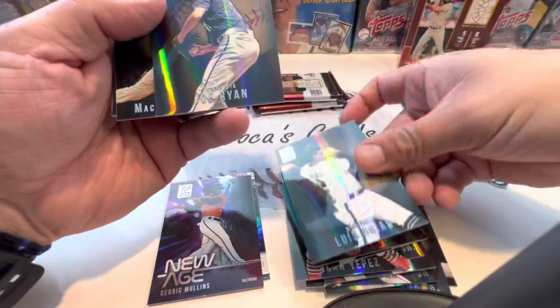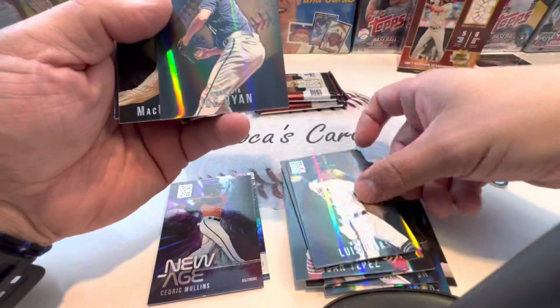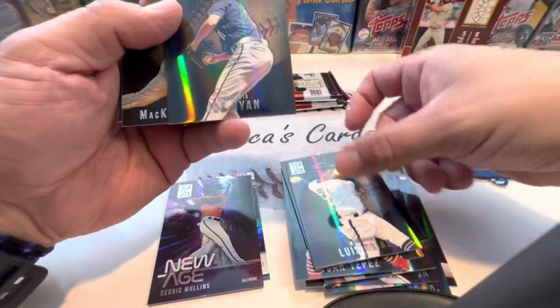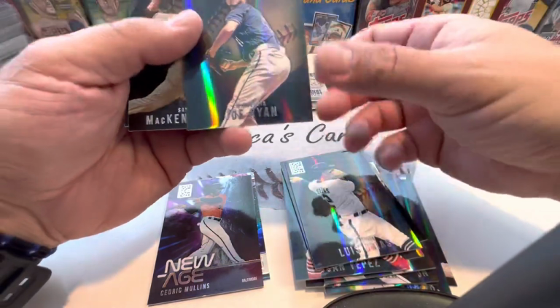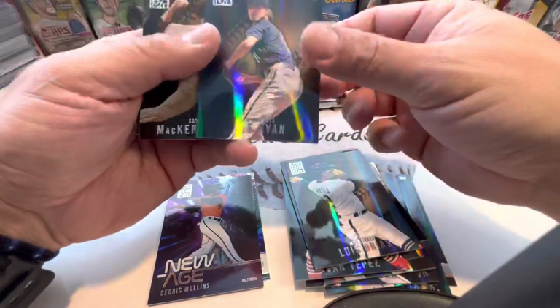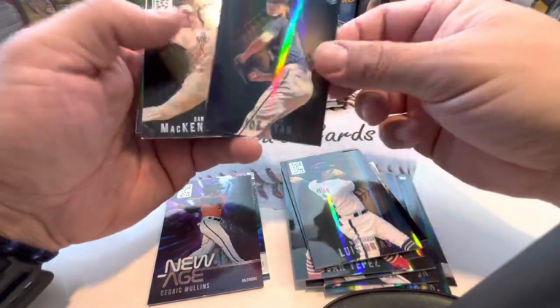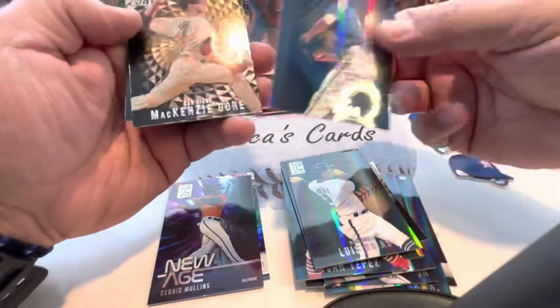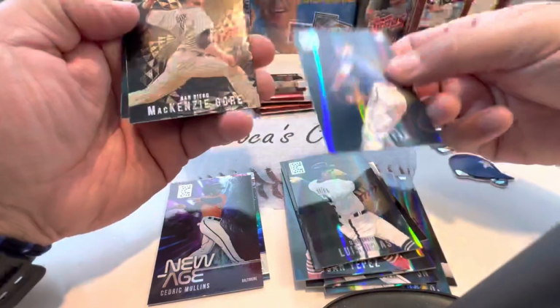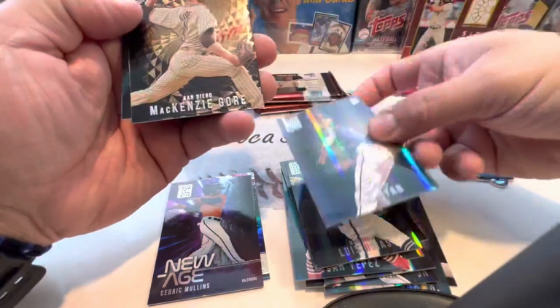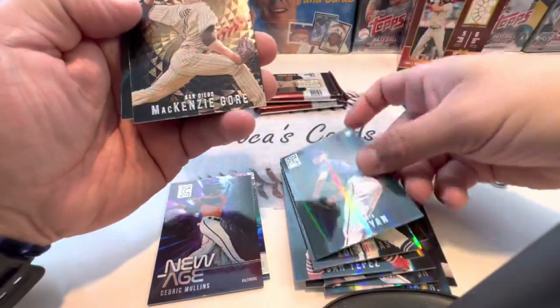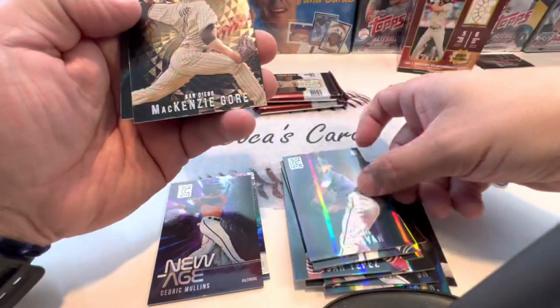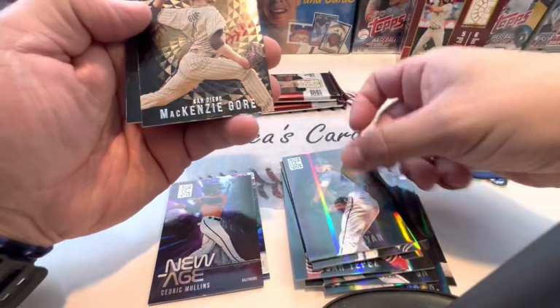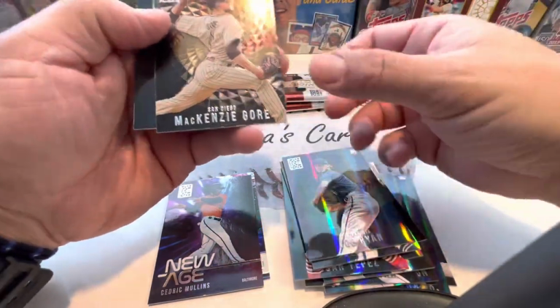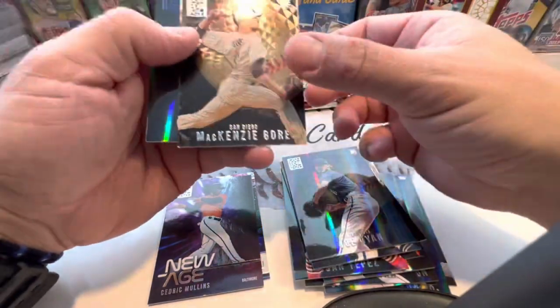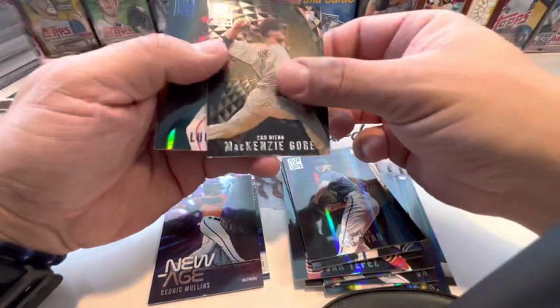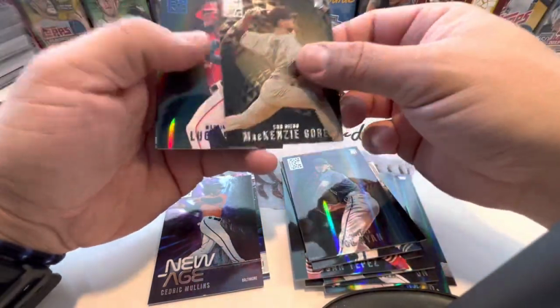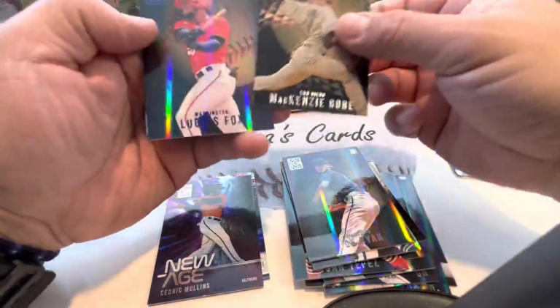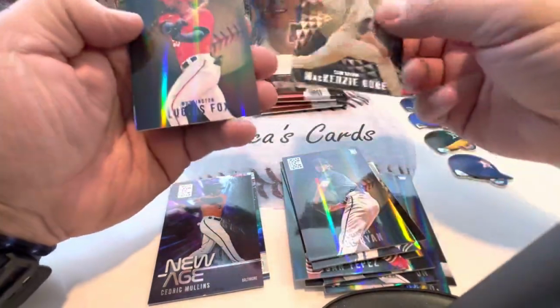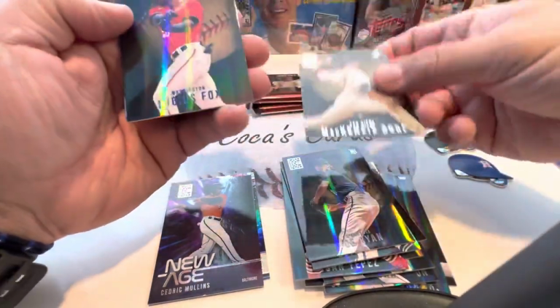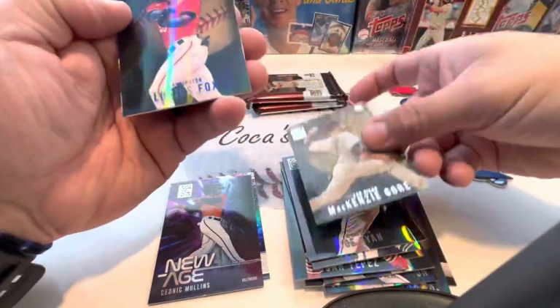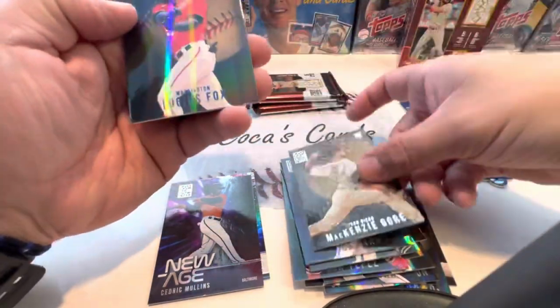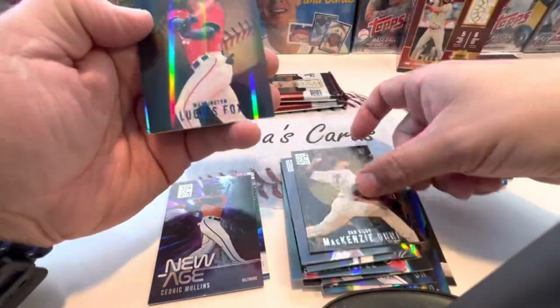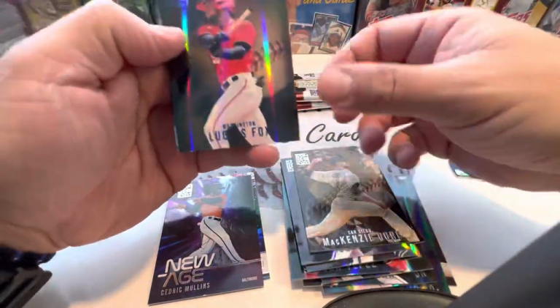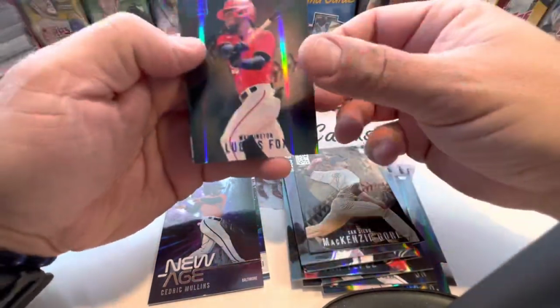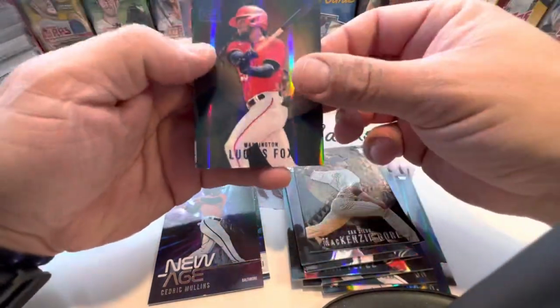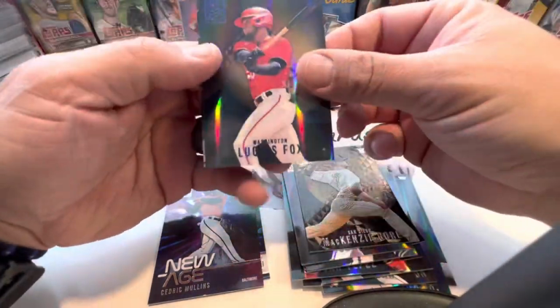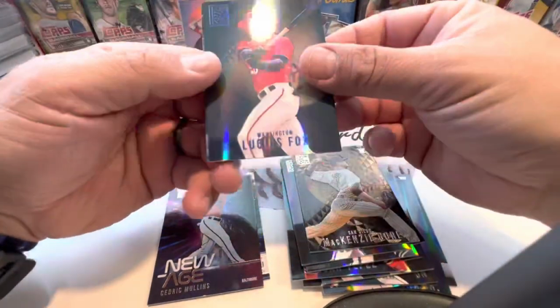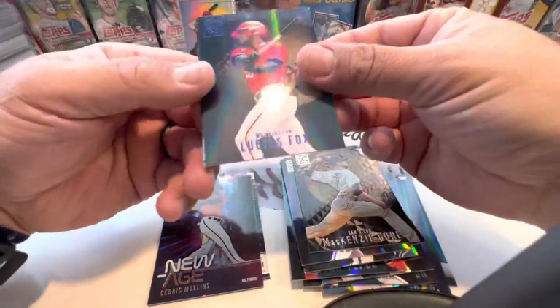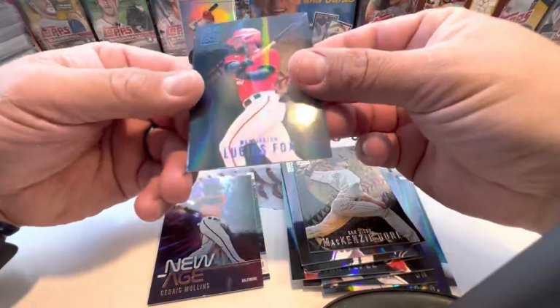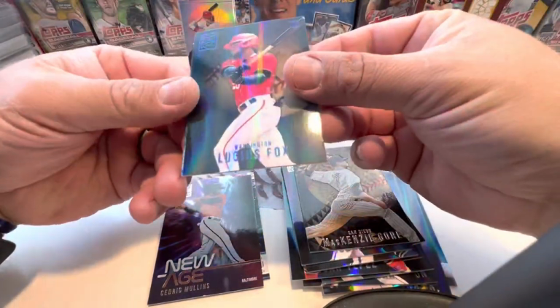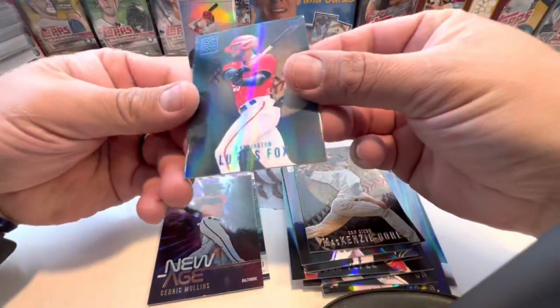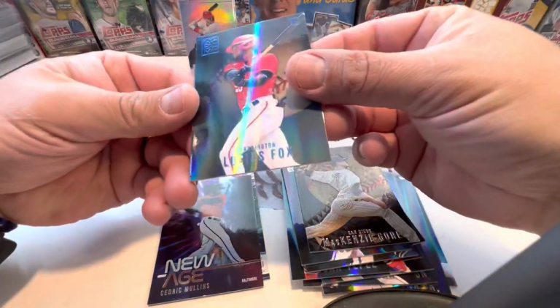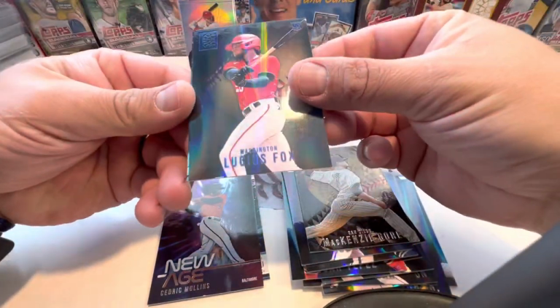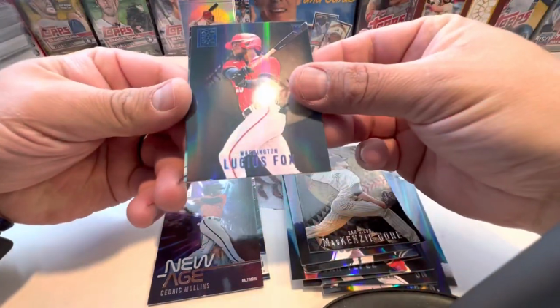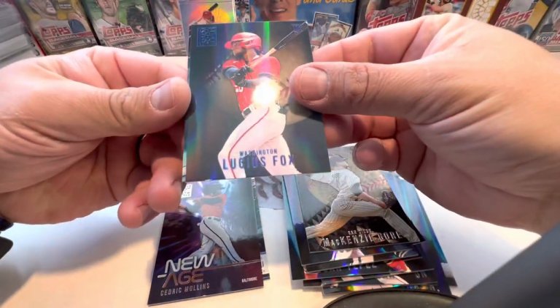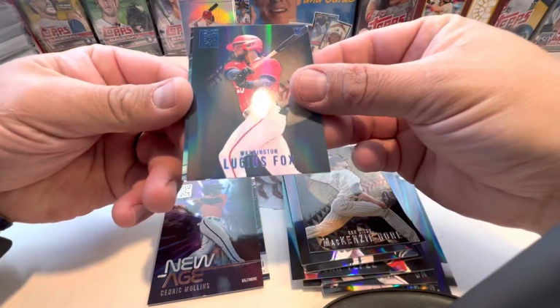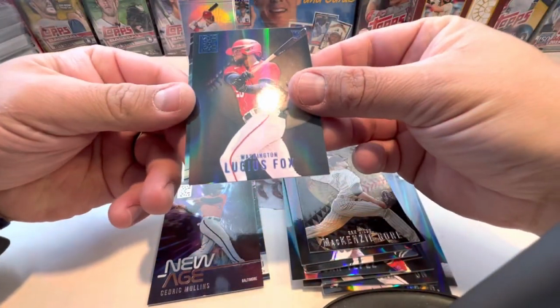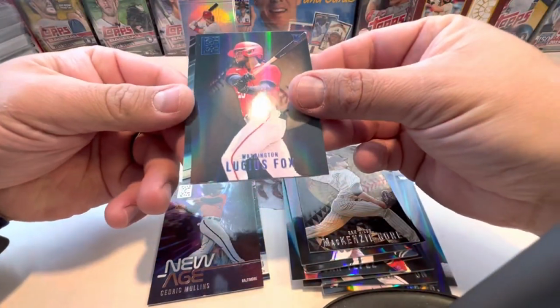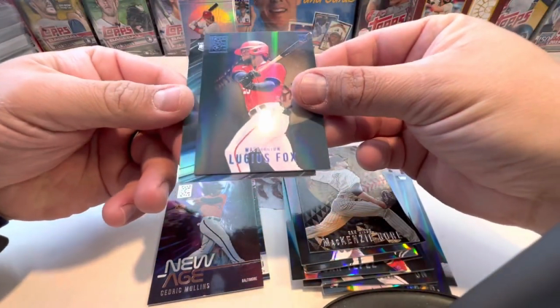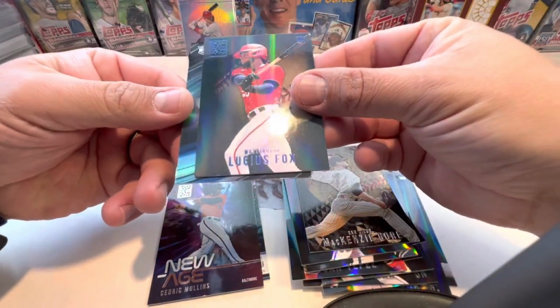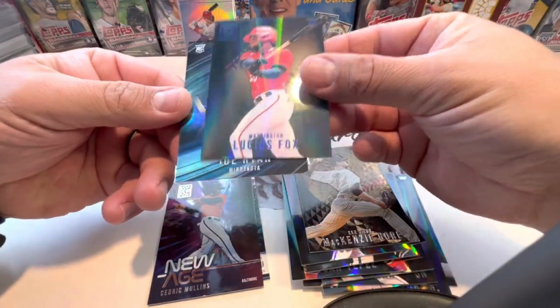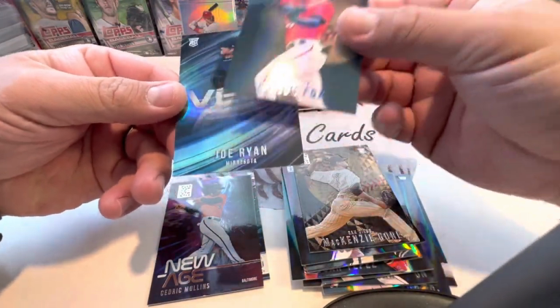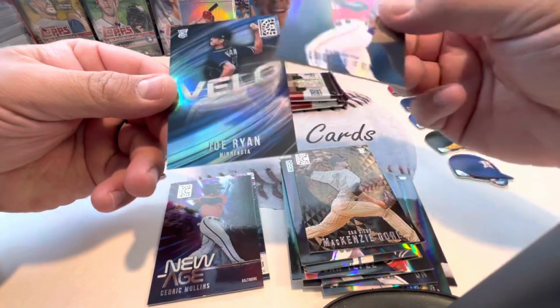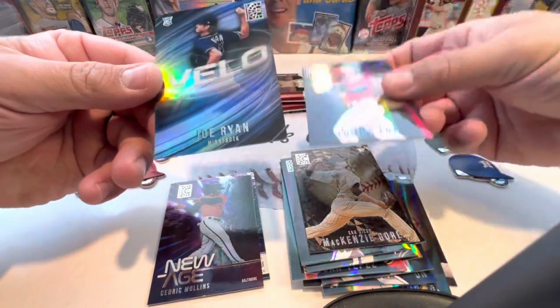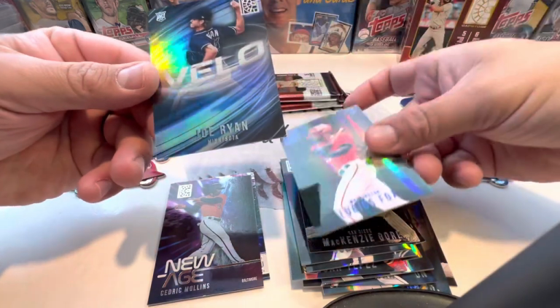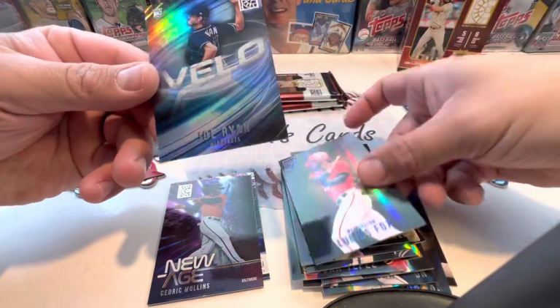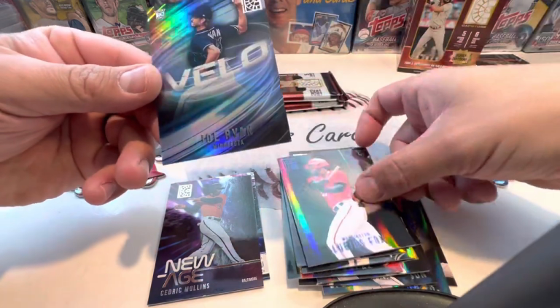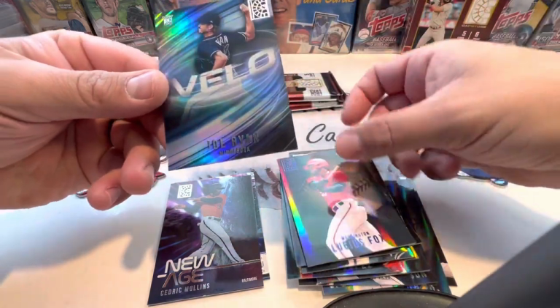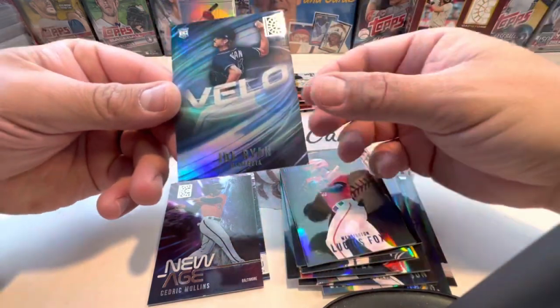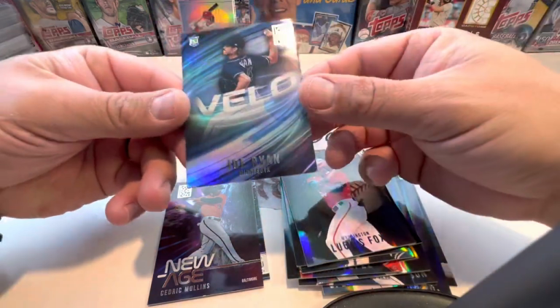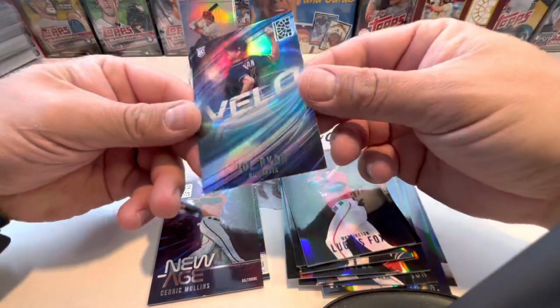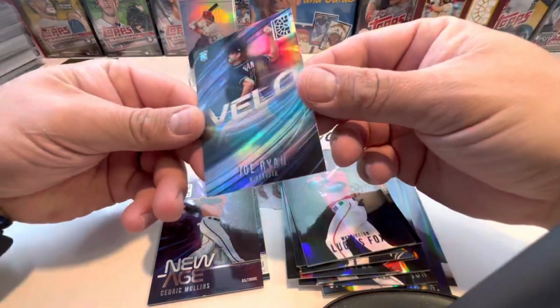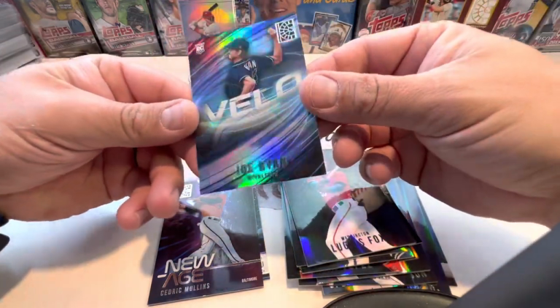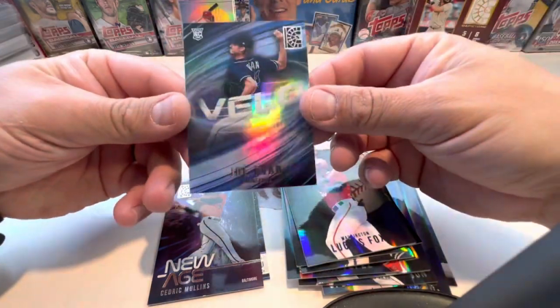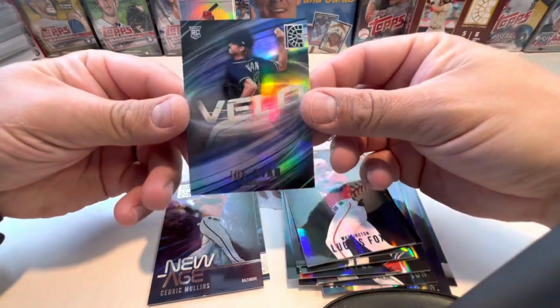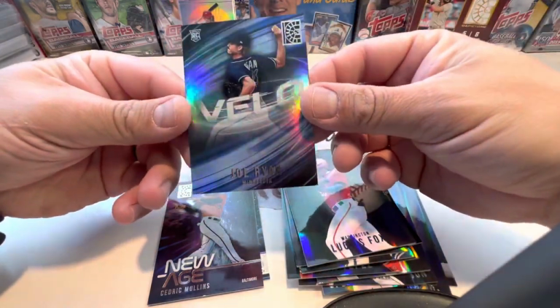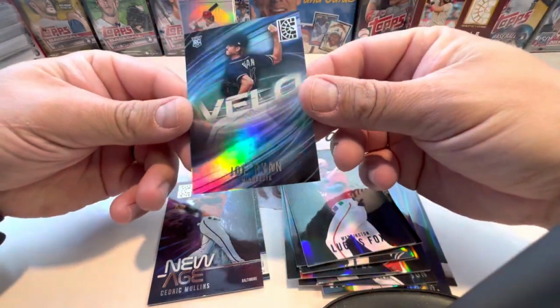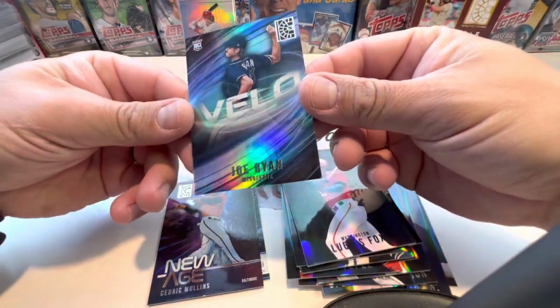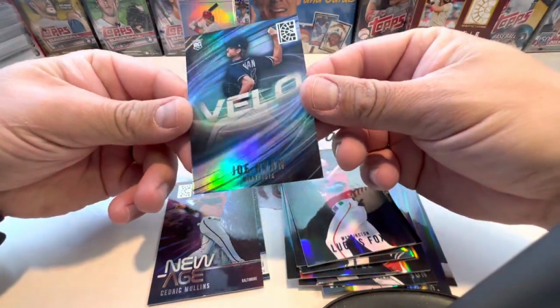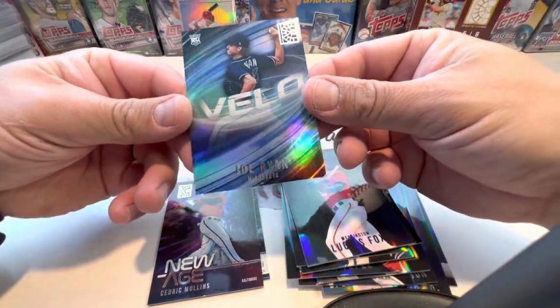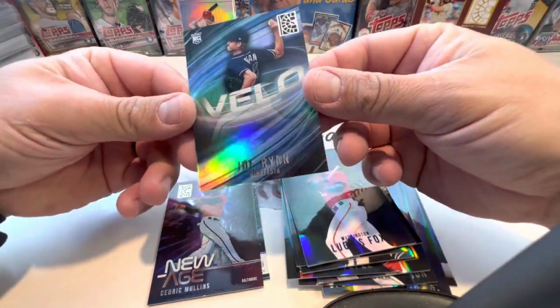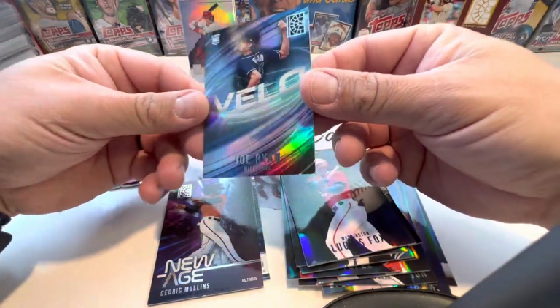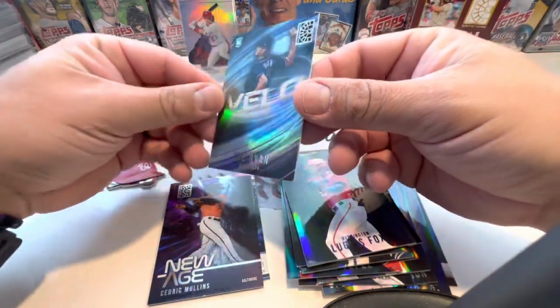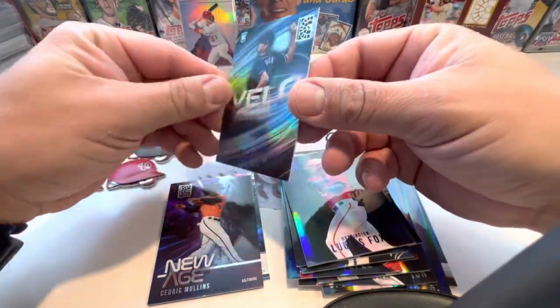Pack four: Joe Ryan, Mackenzie Gore, a rookie card of Lewis Fox, and a Joe Ryan Velo.